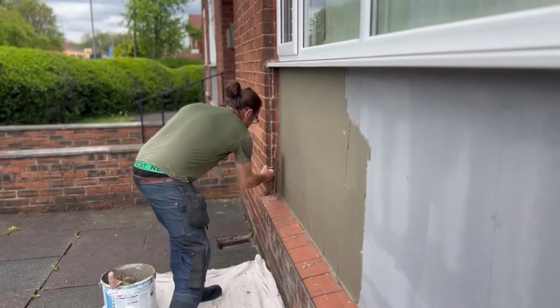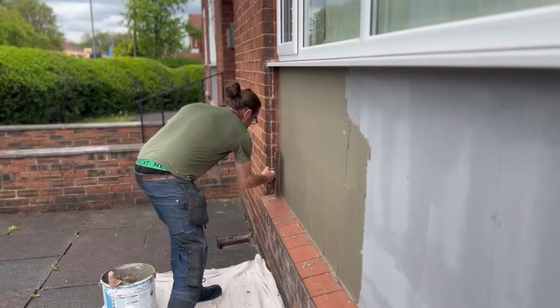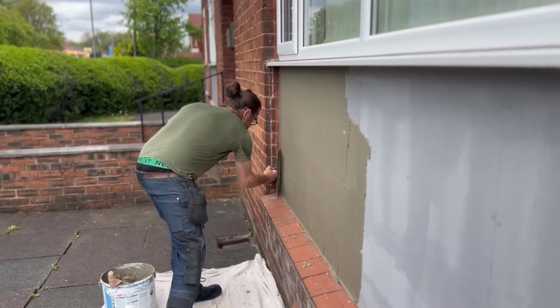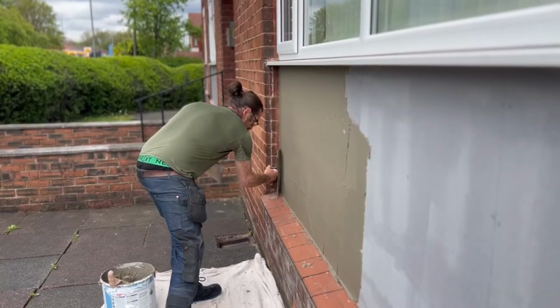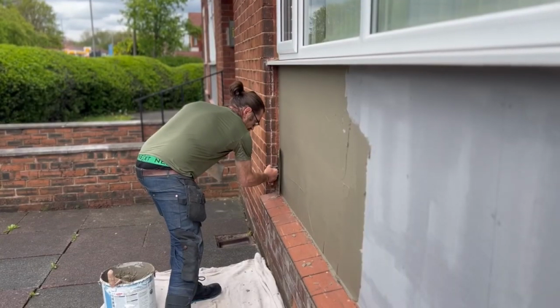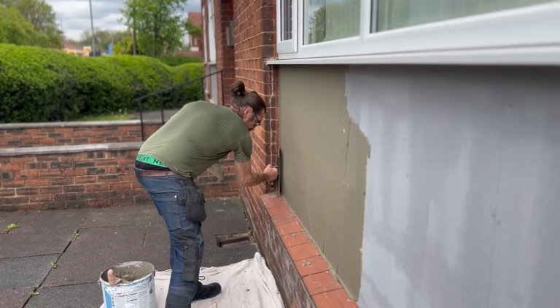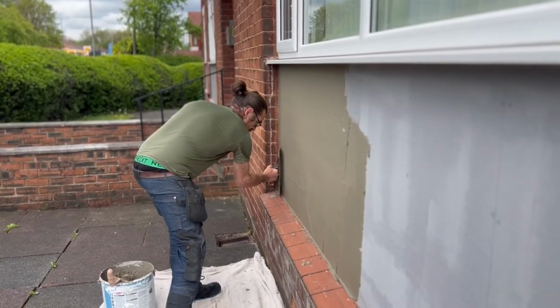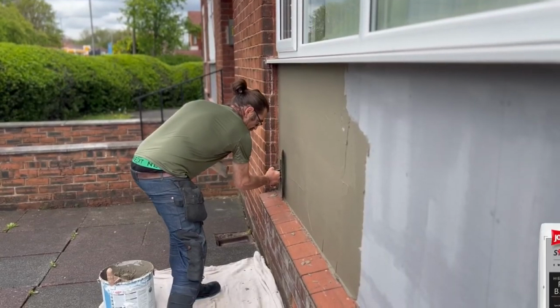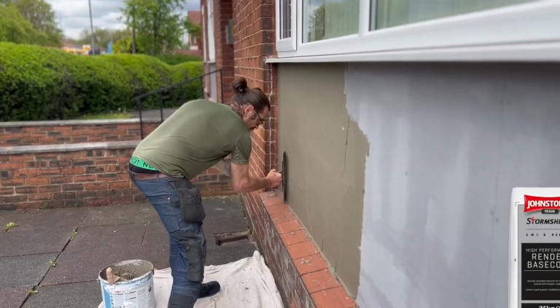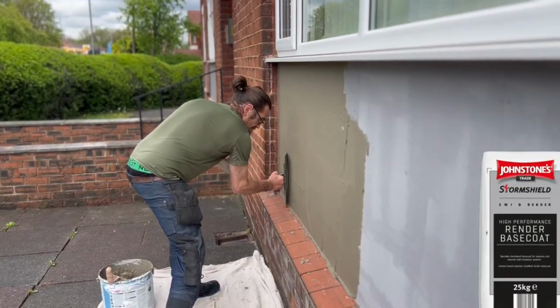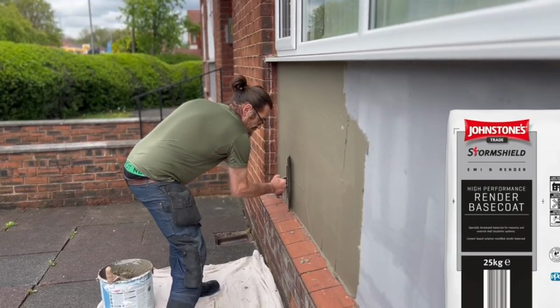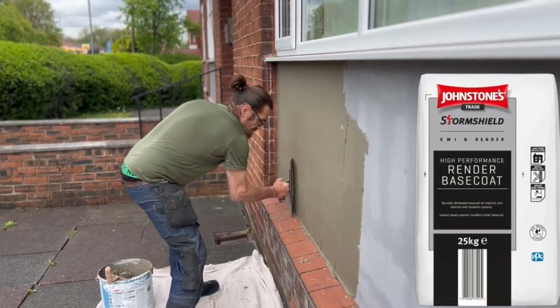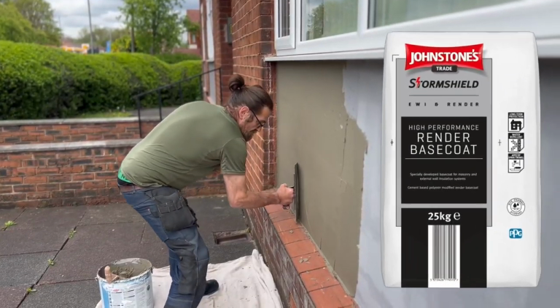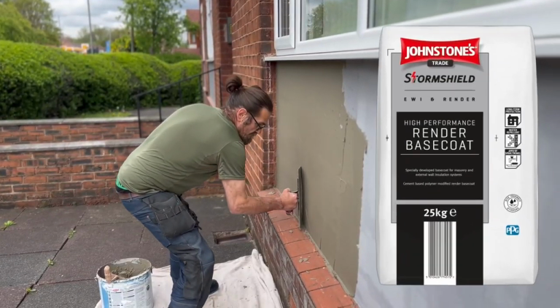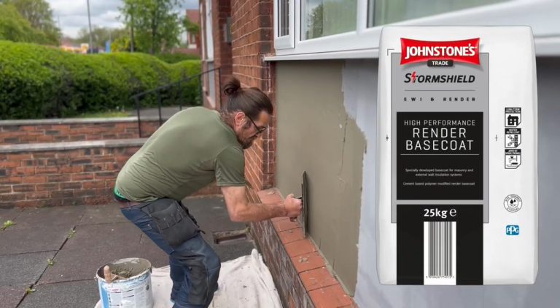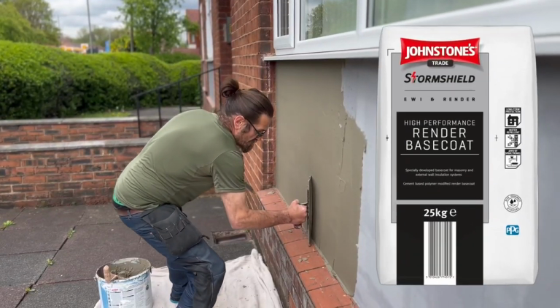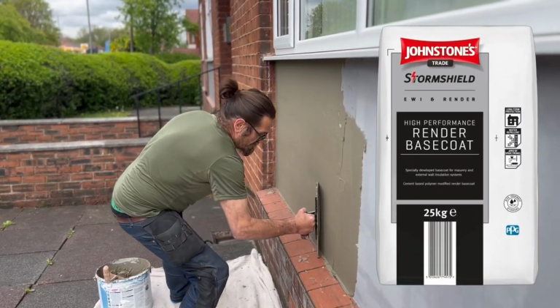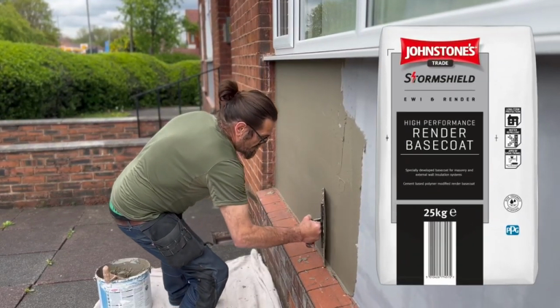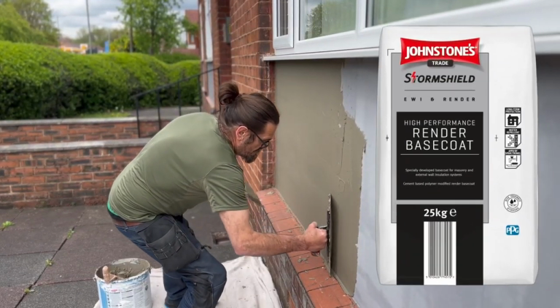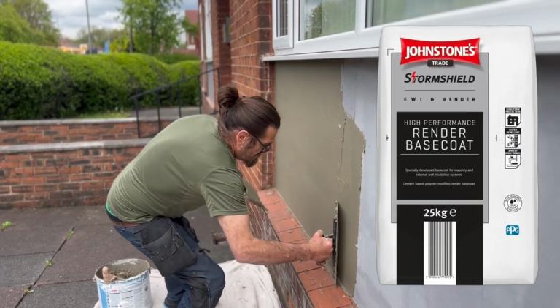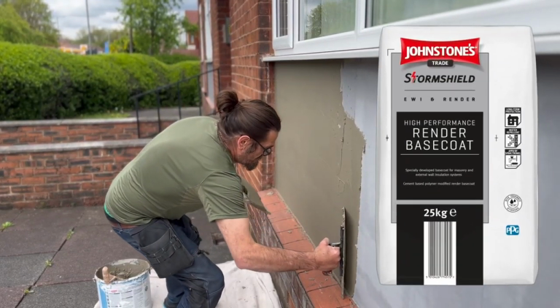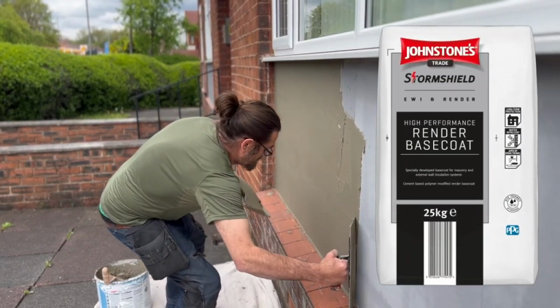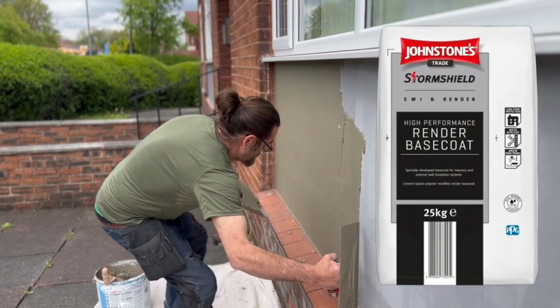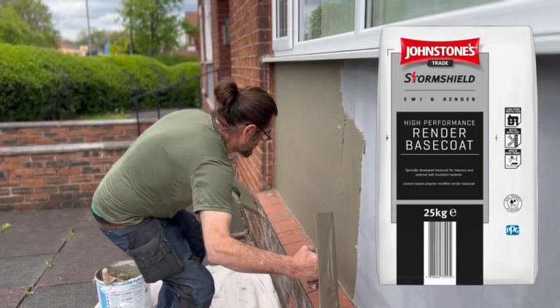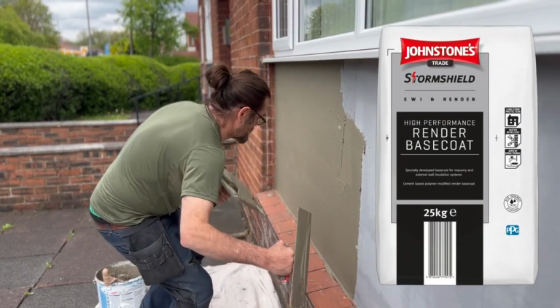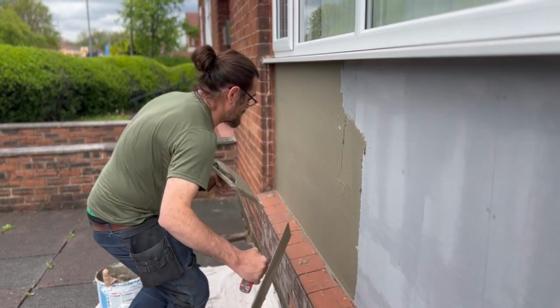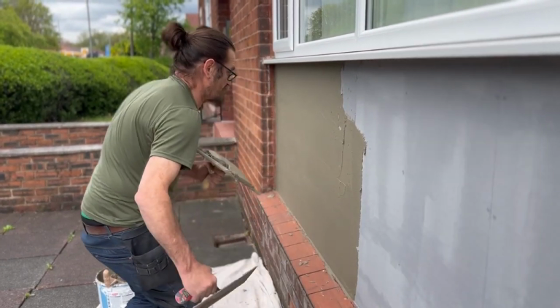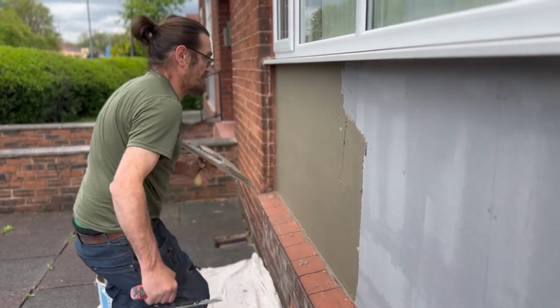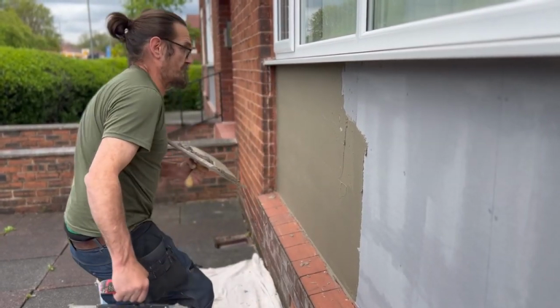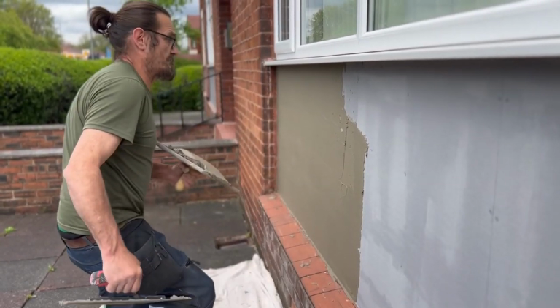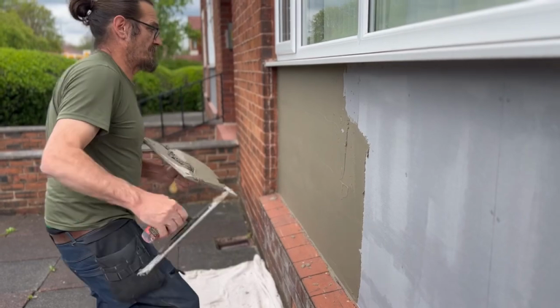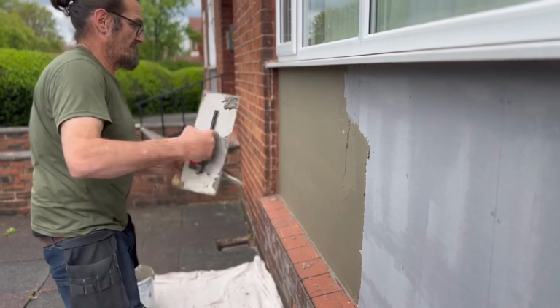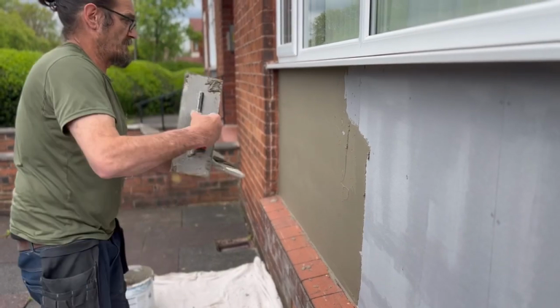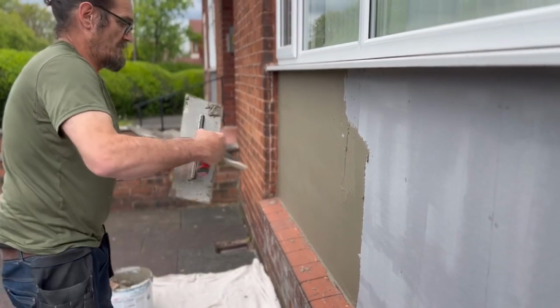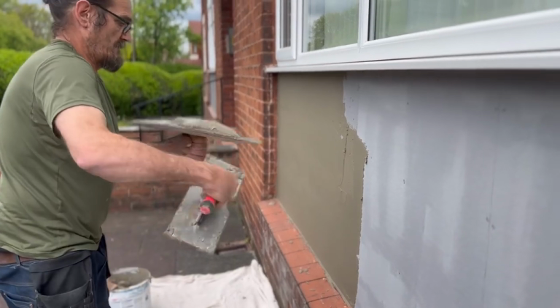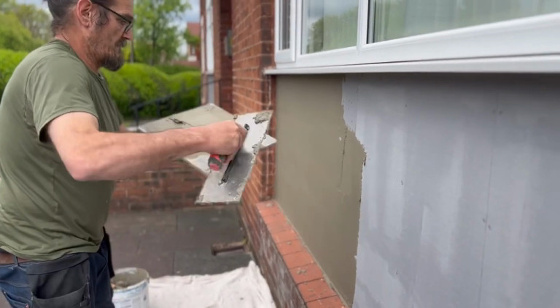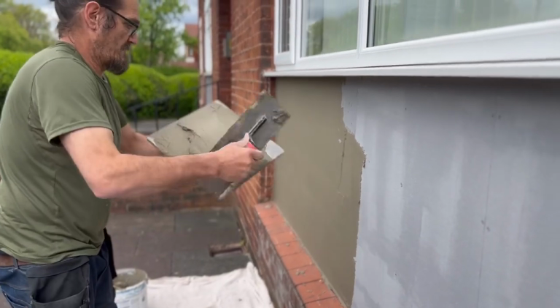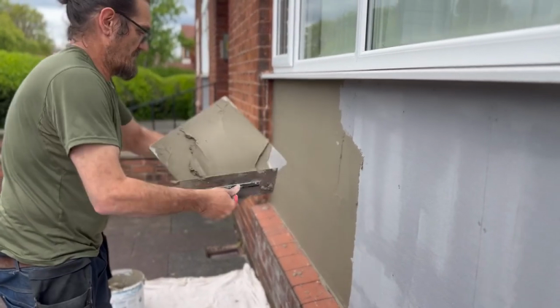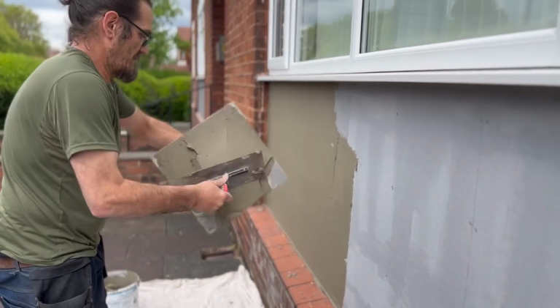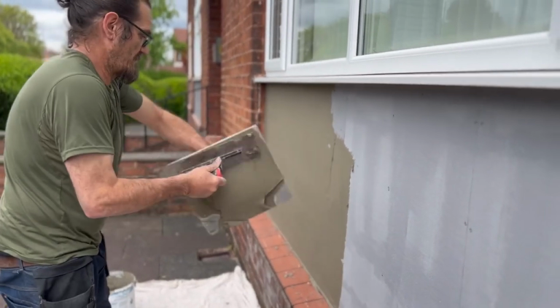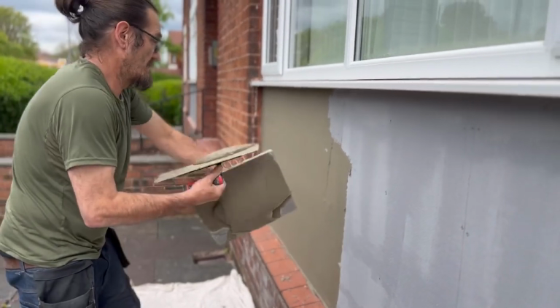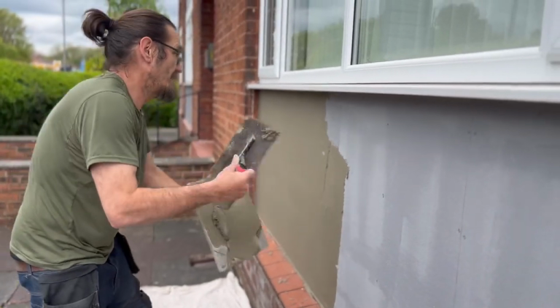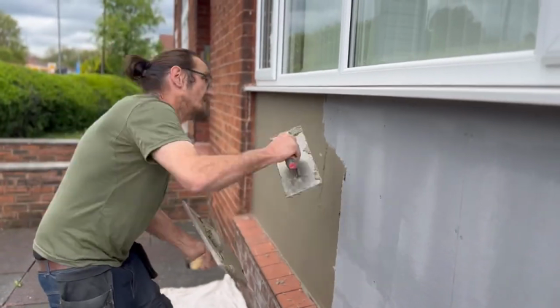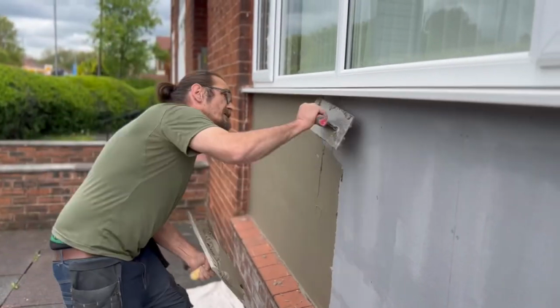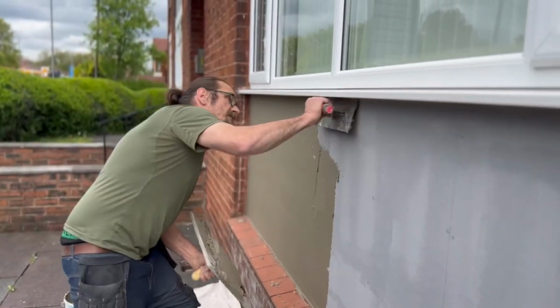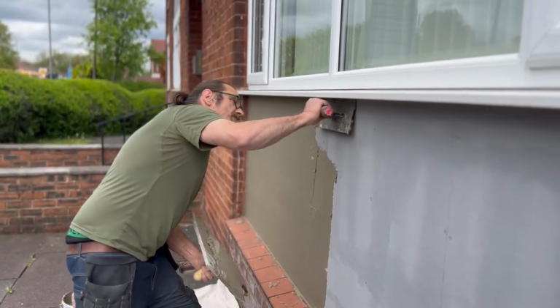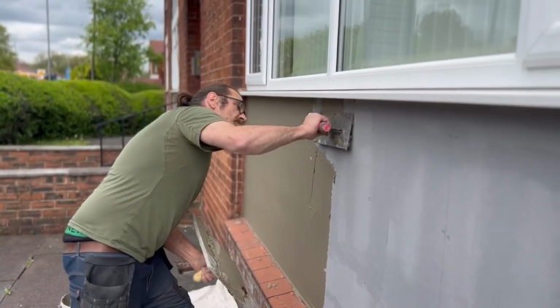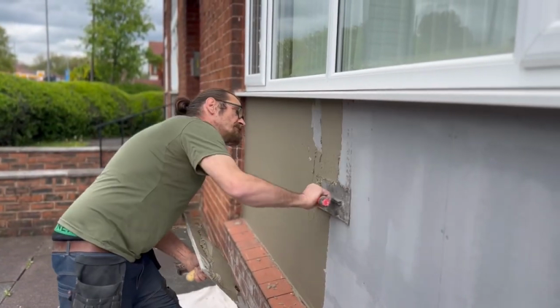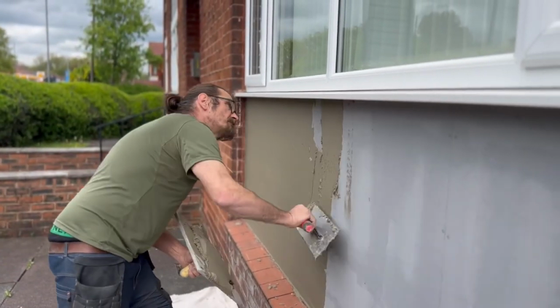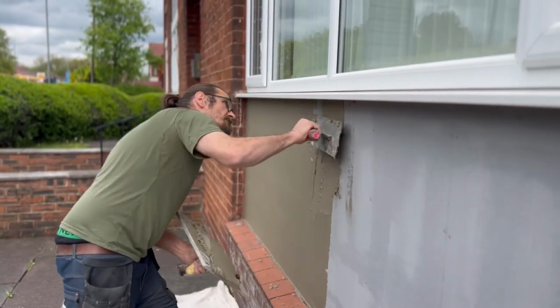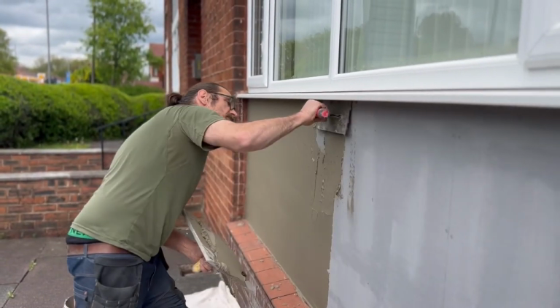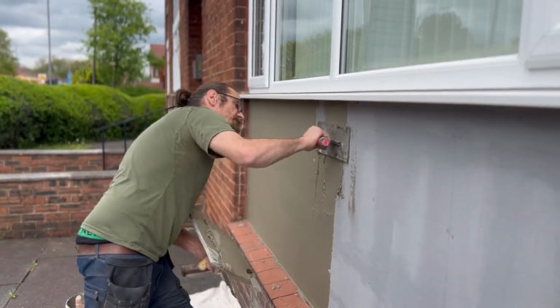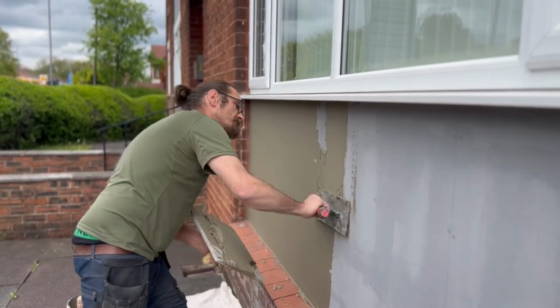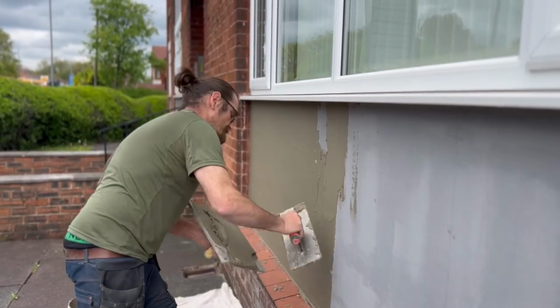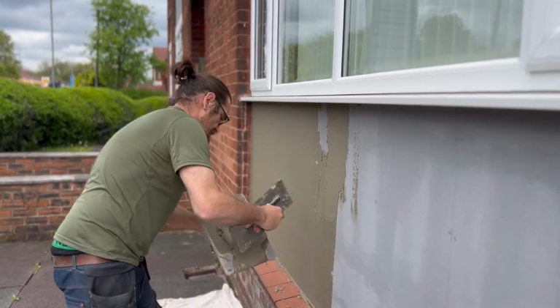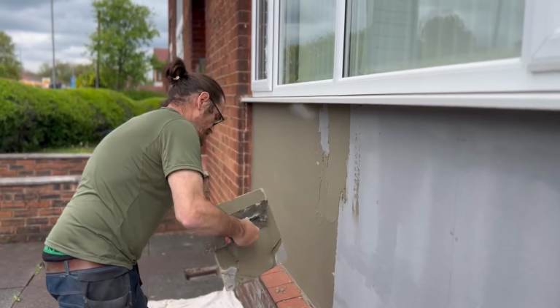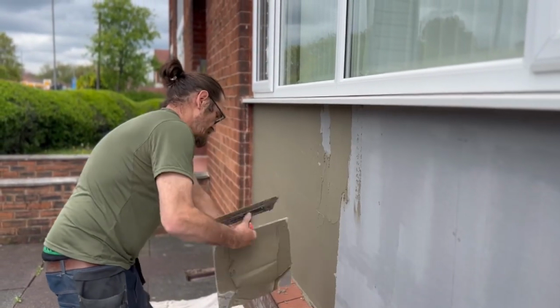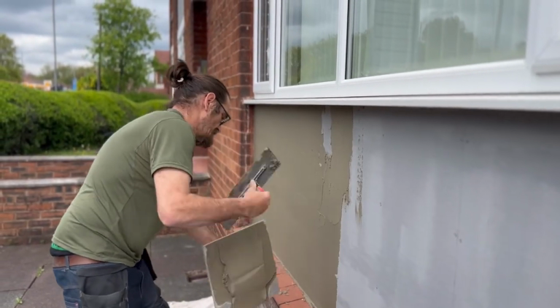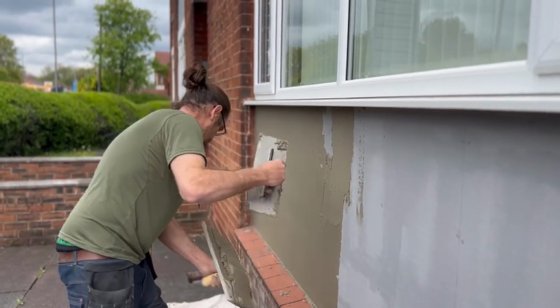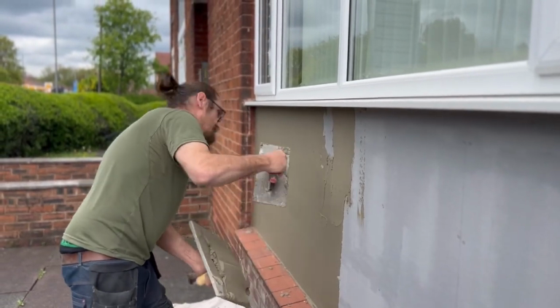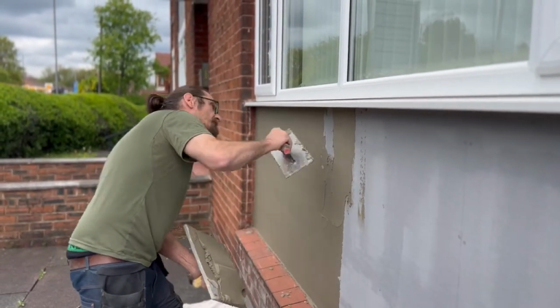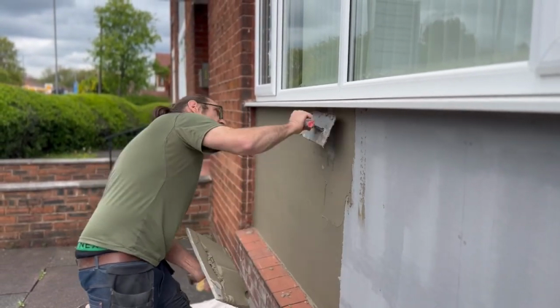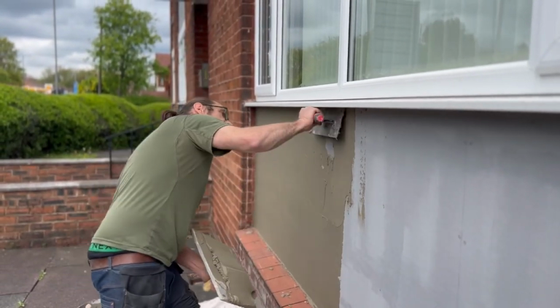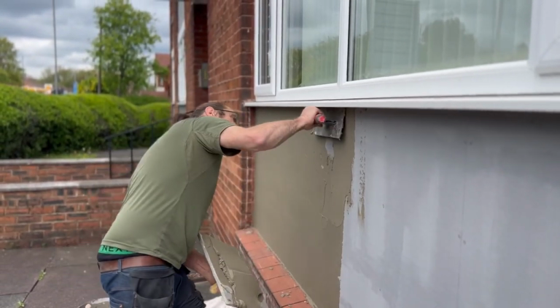Now it's time for the base coat and we use this high performance base coat from Johnson's, made by Storm Shield. It's absolutely brilliant stuff.